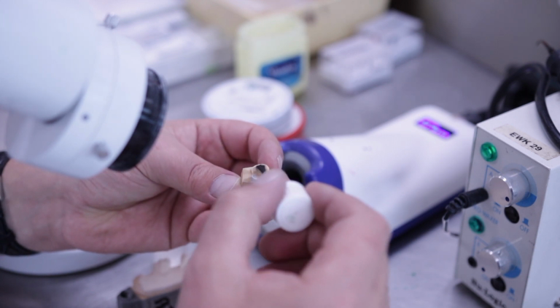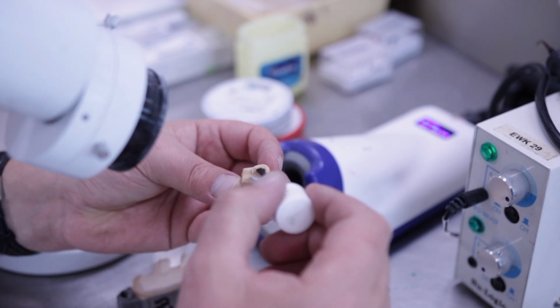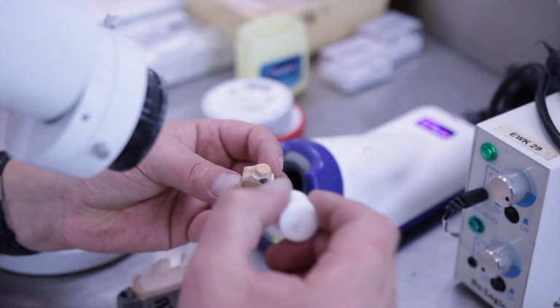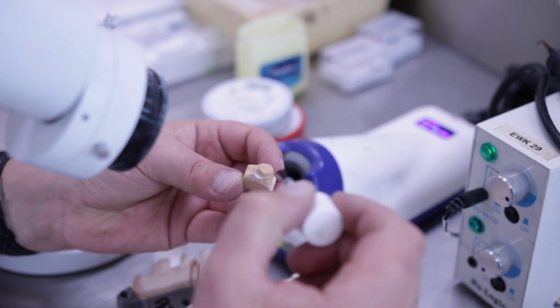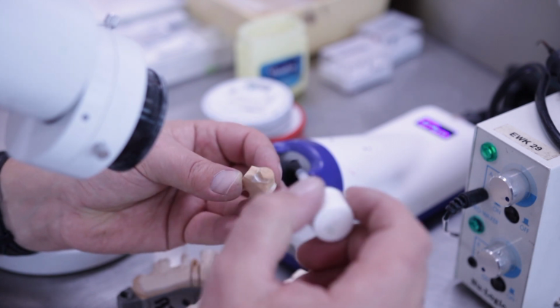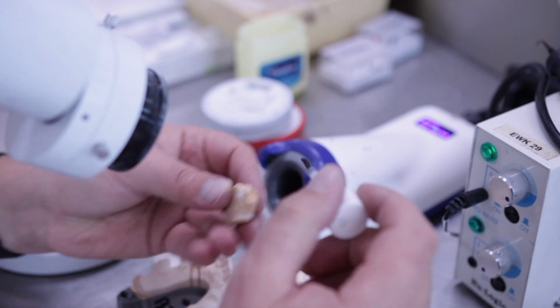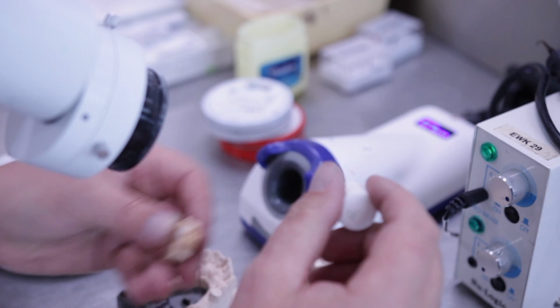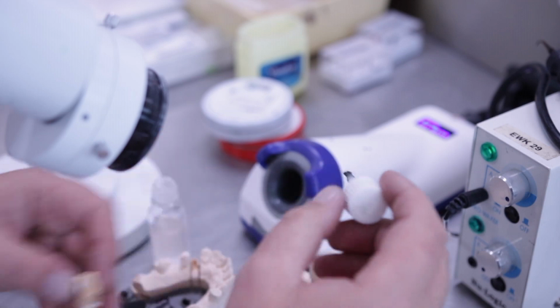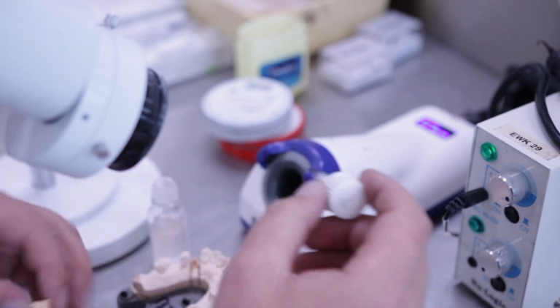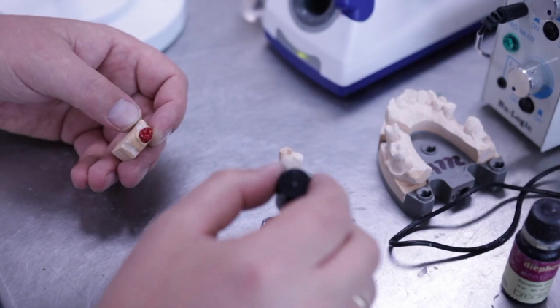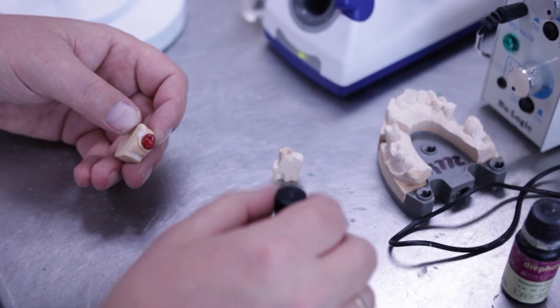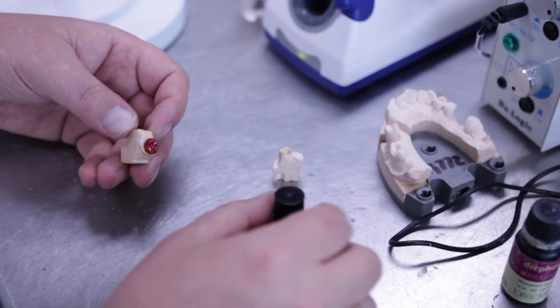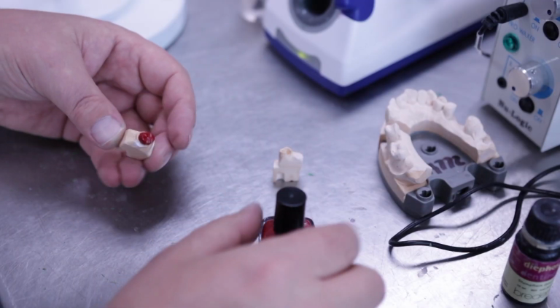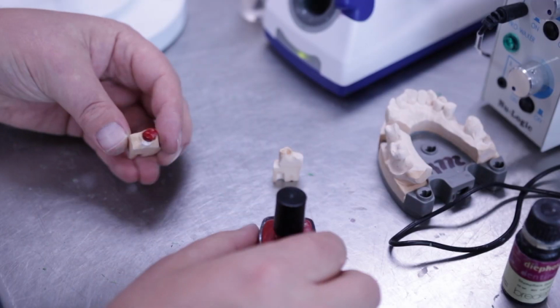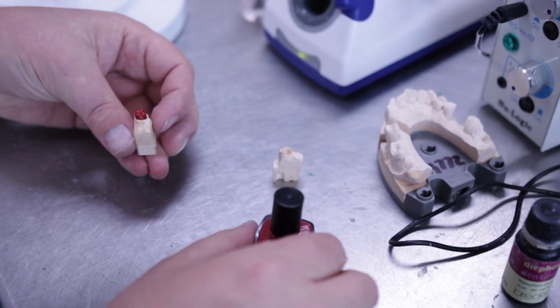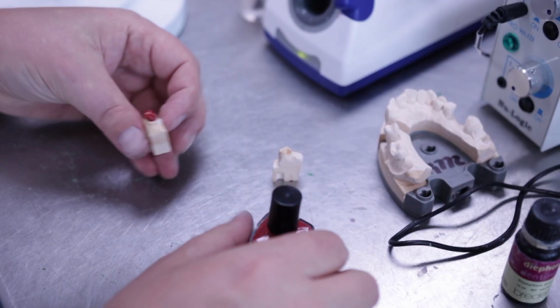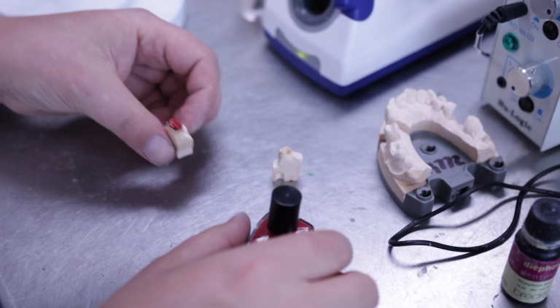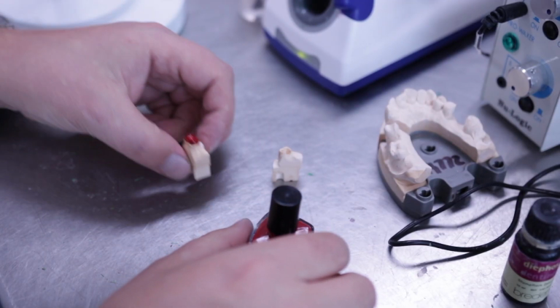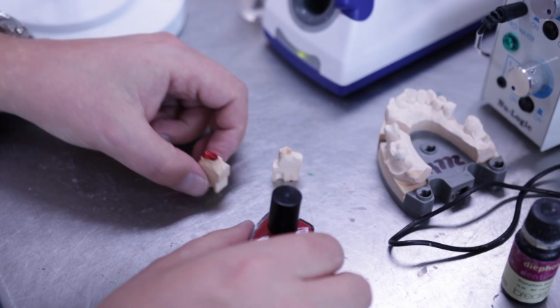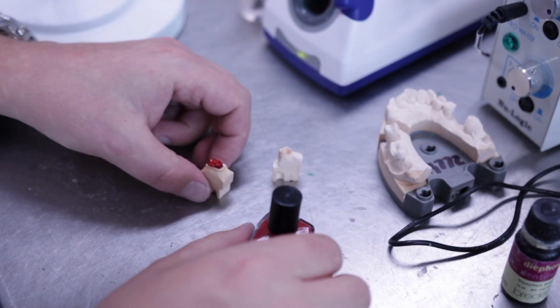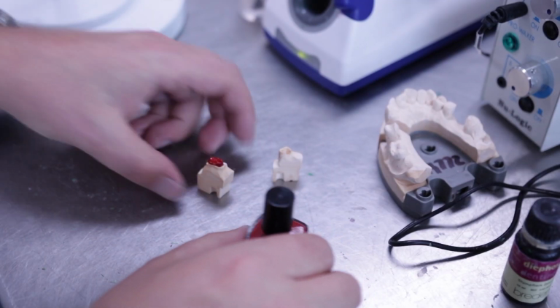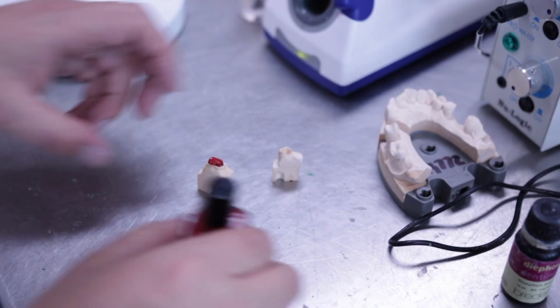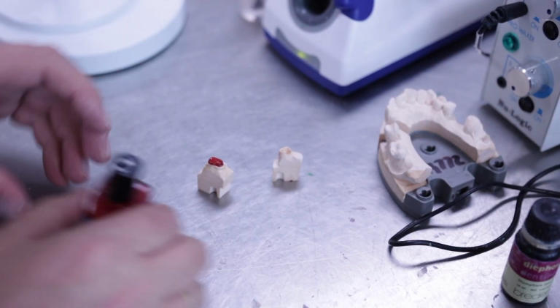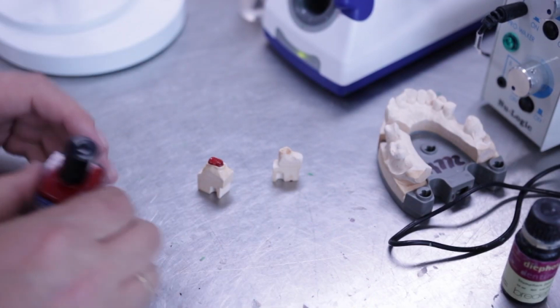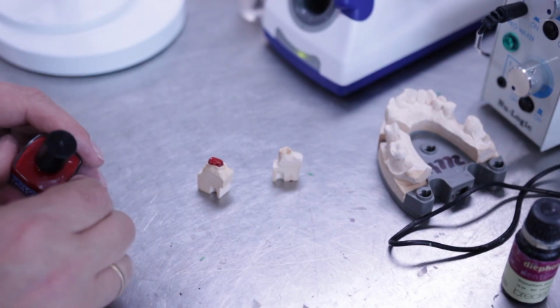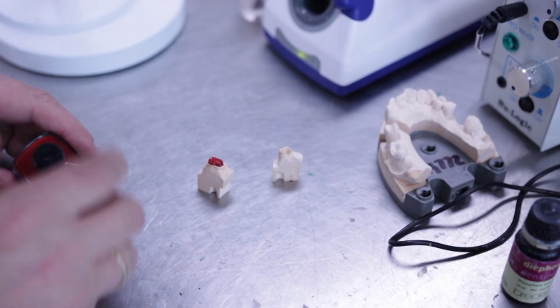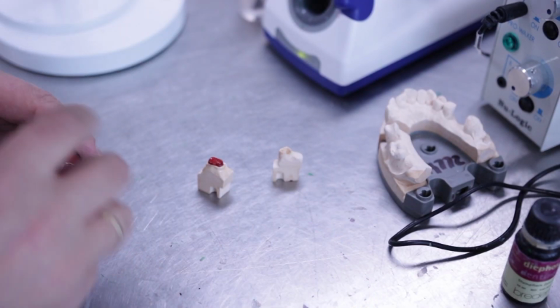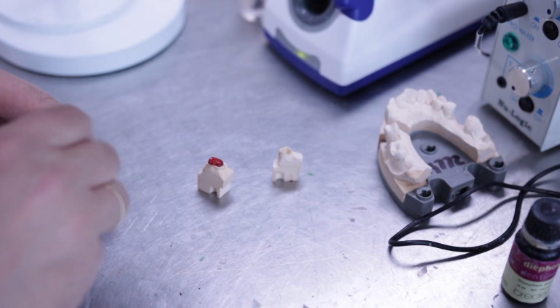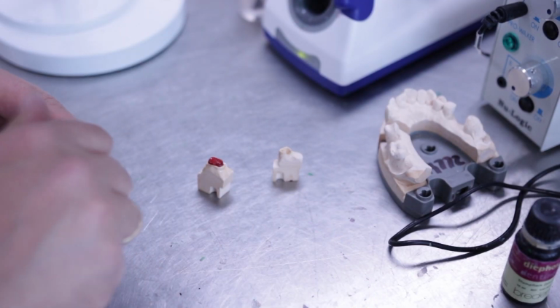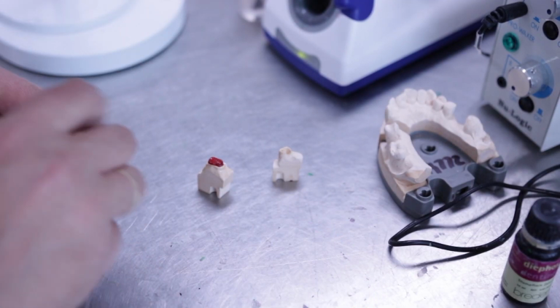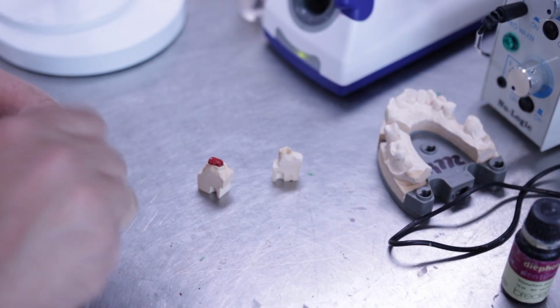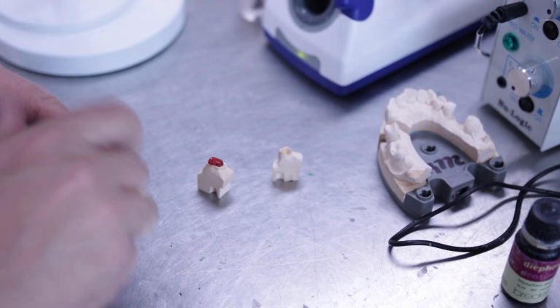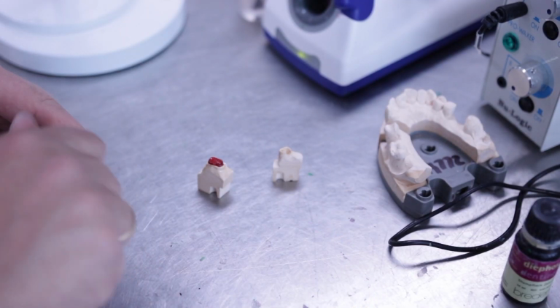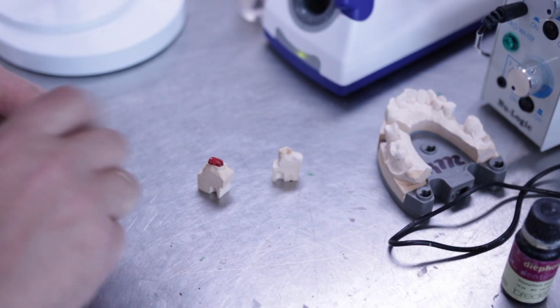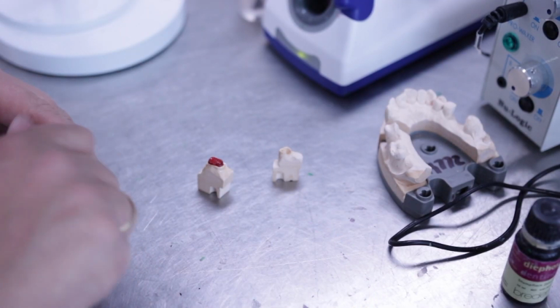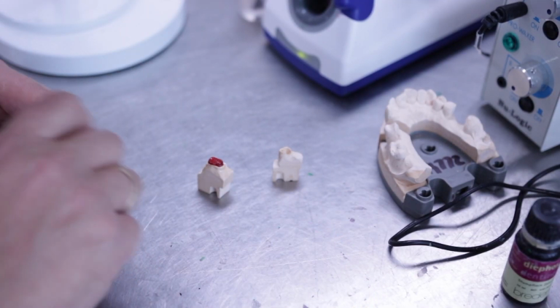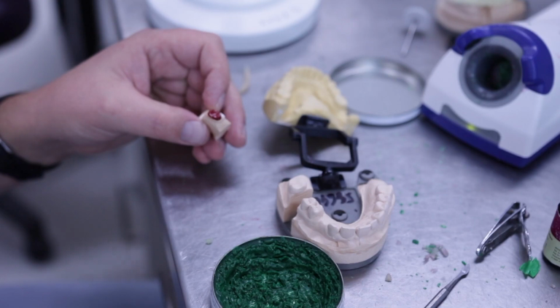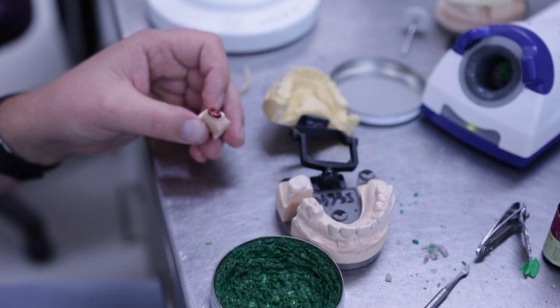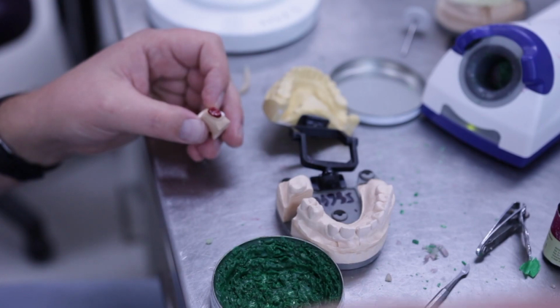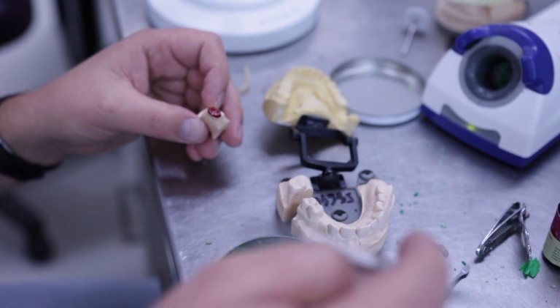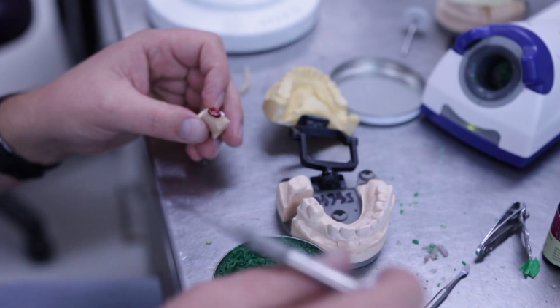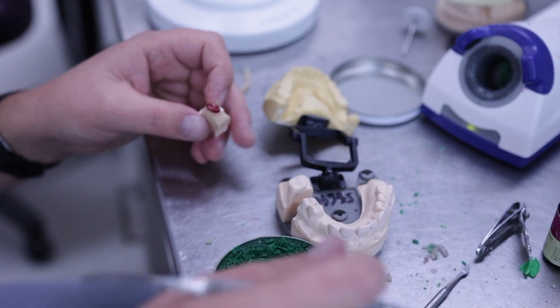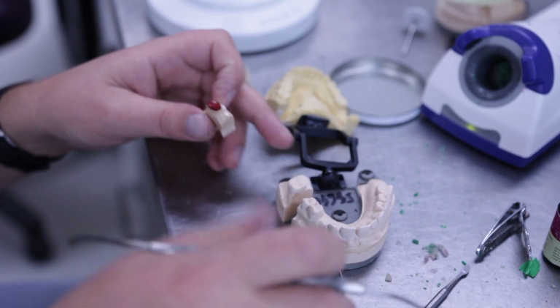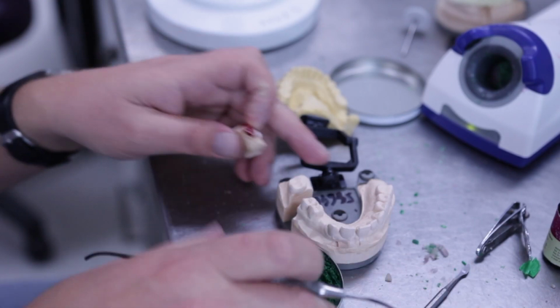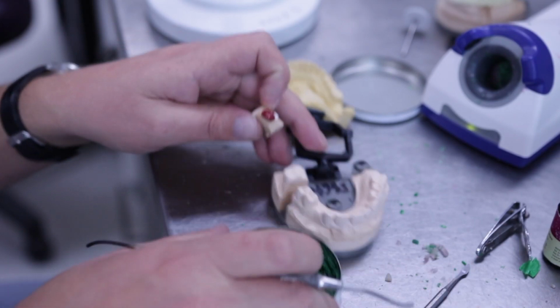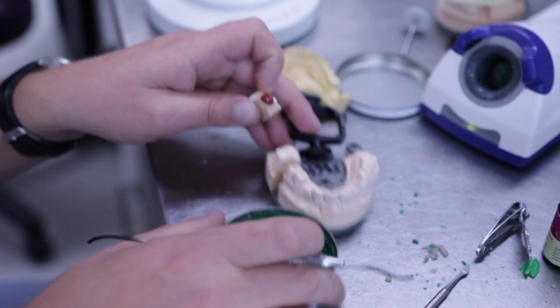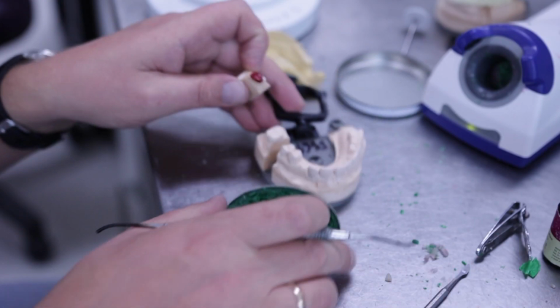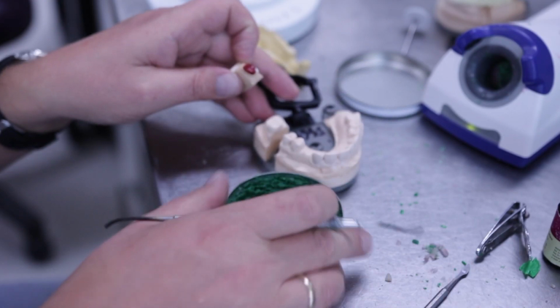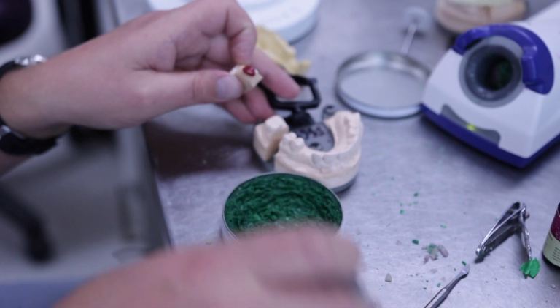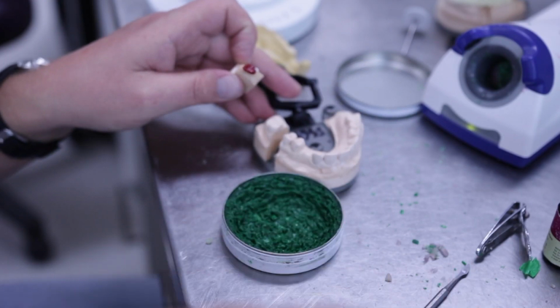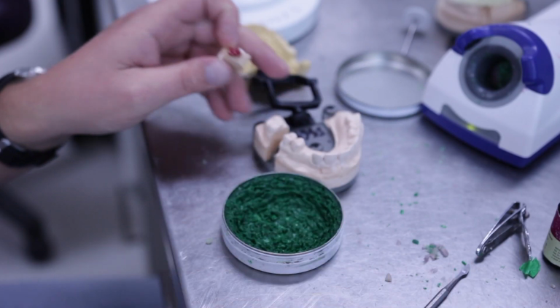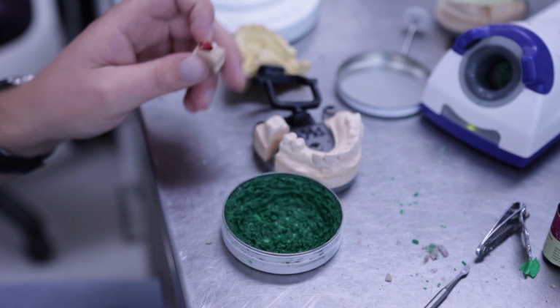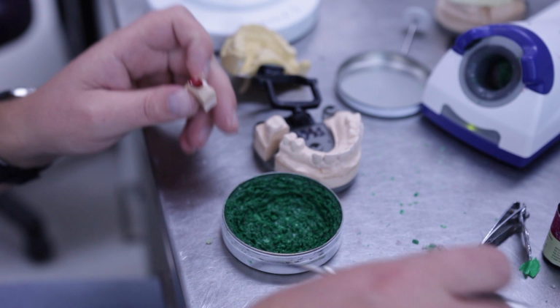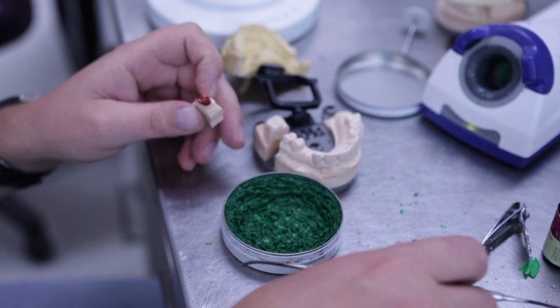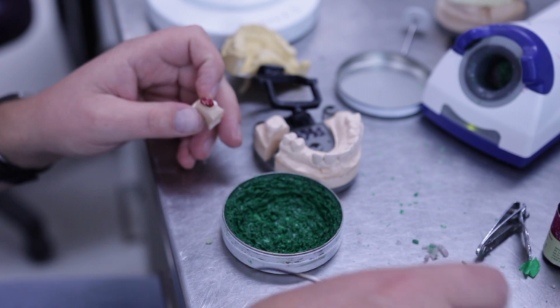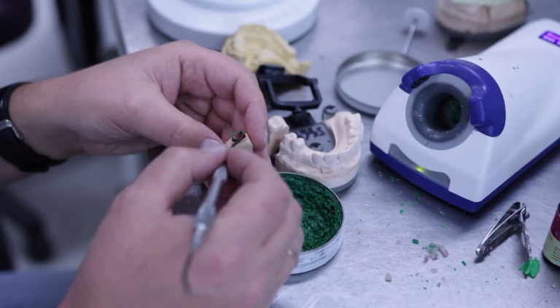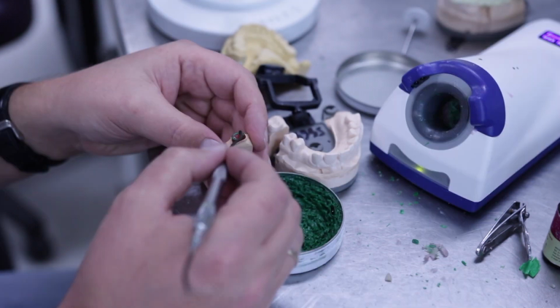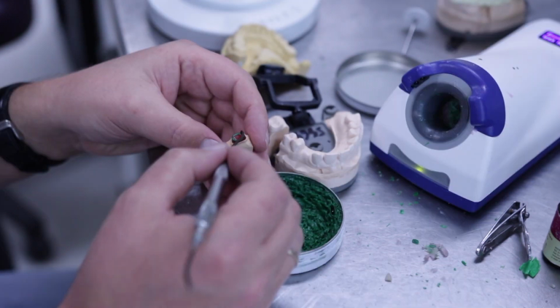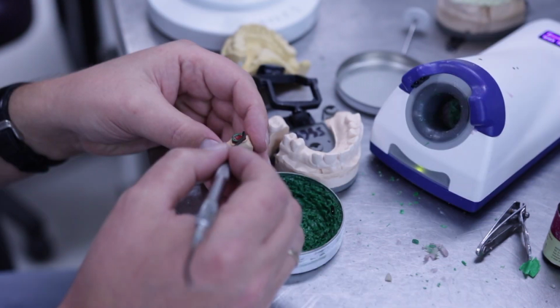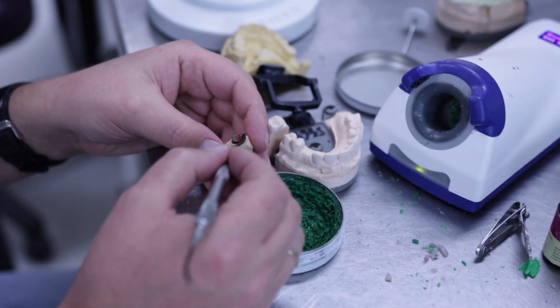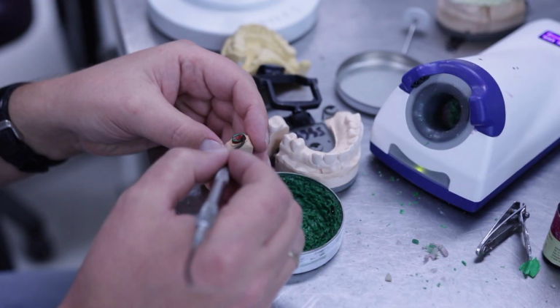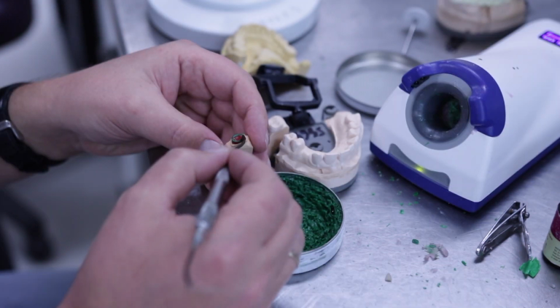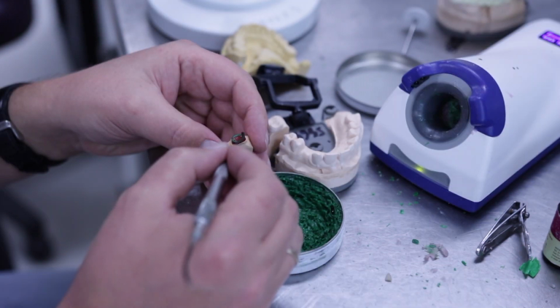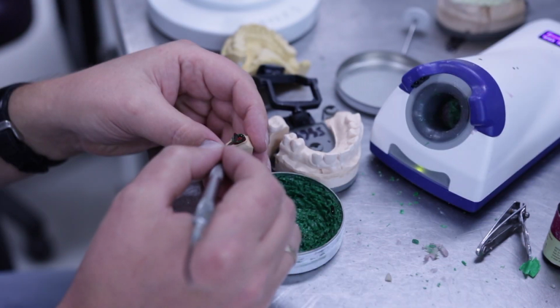Next, apply a thin layer of a coloured spacer, approximately one millimetre from the cervical margin.